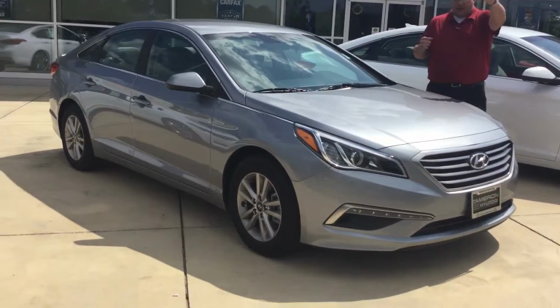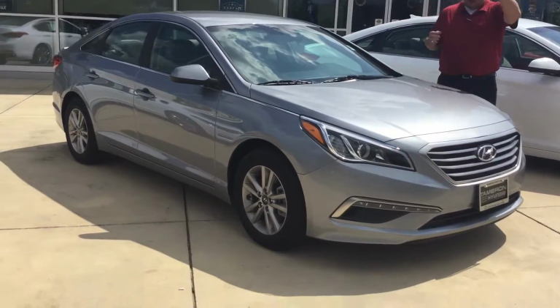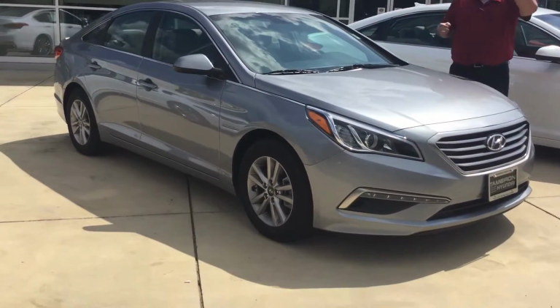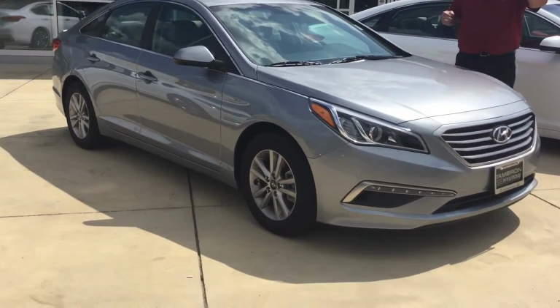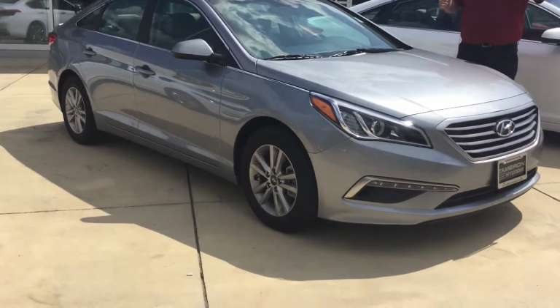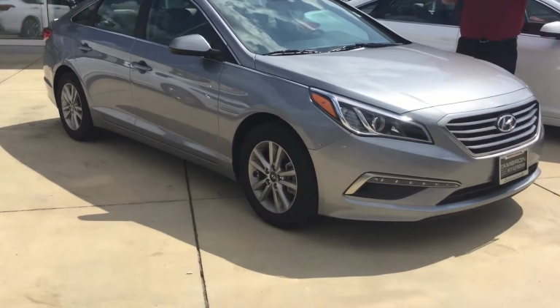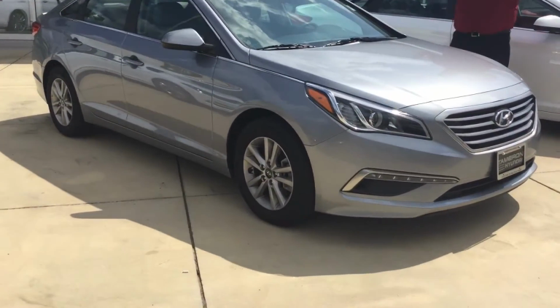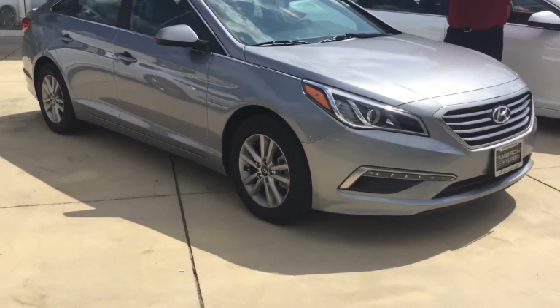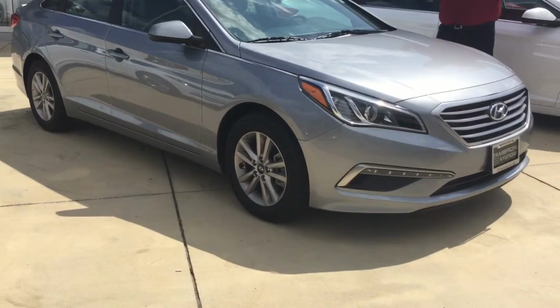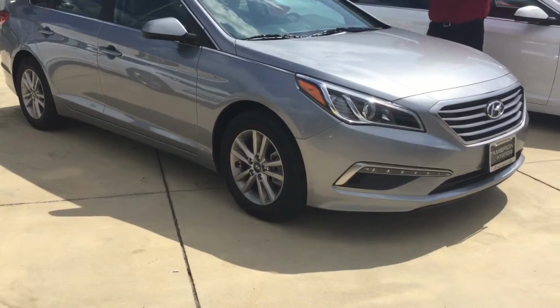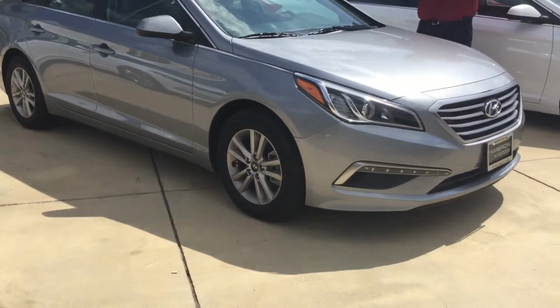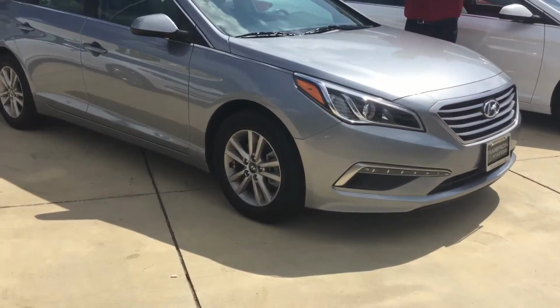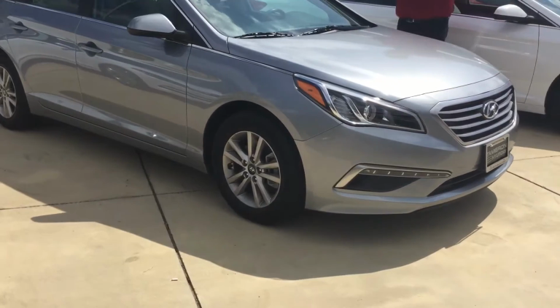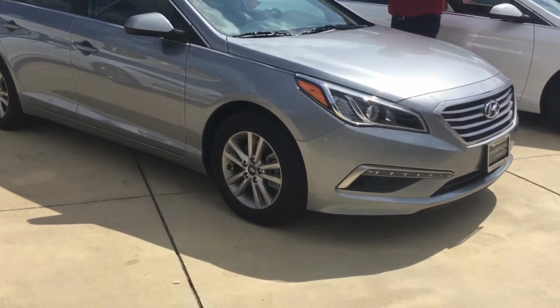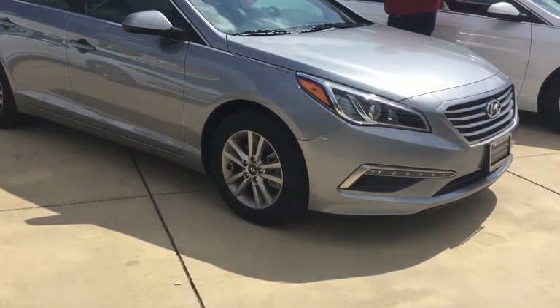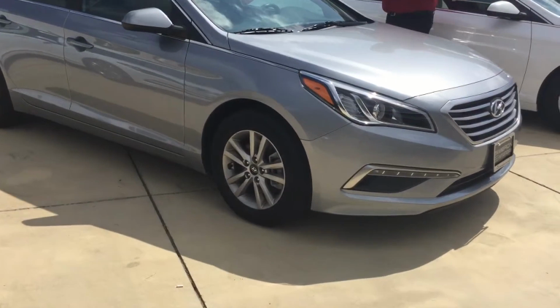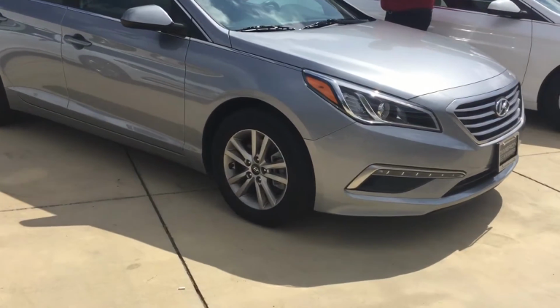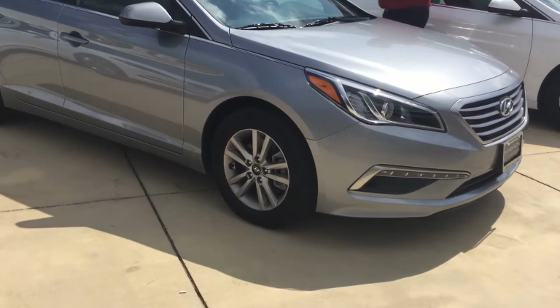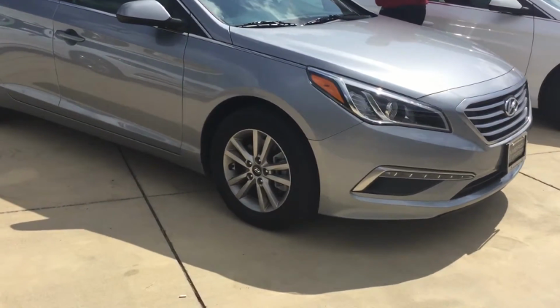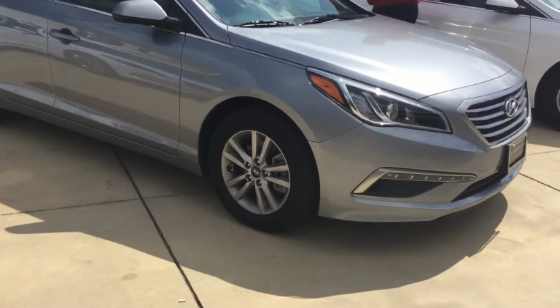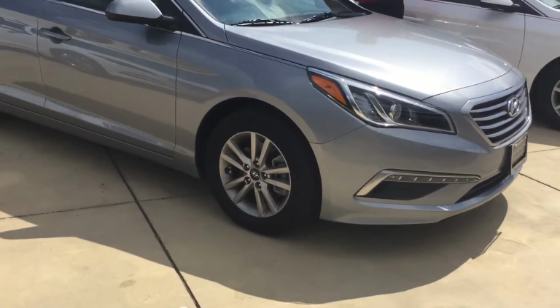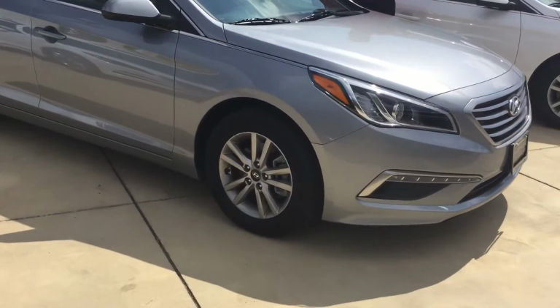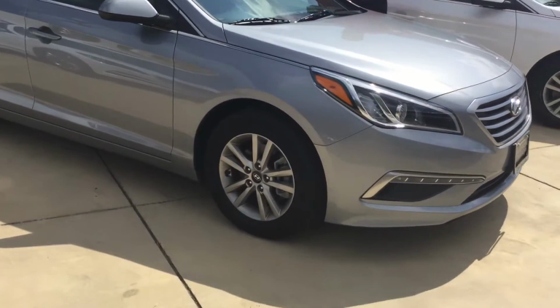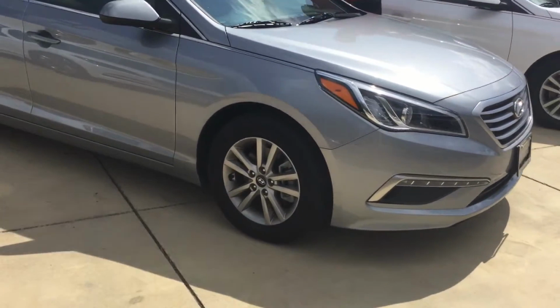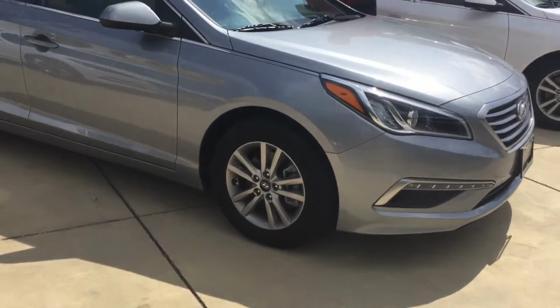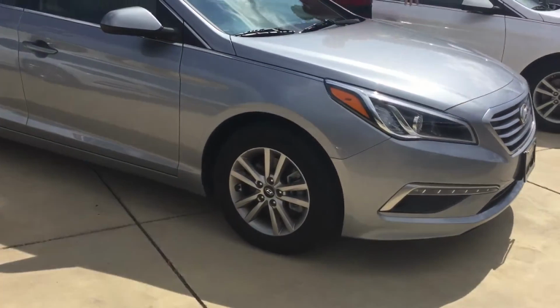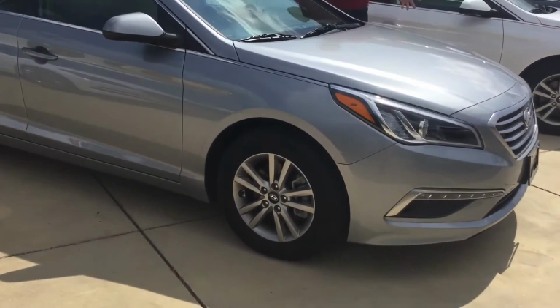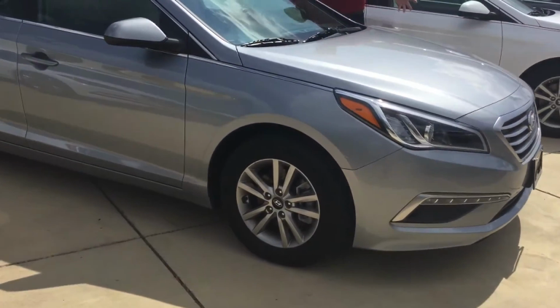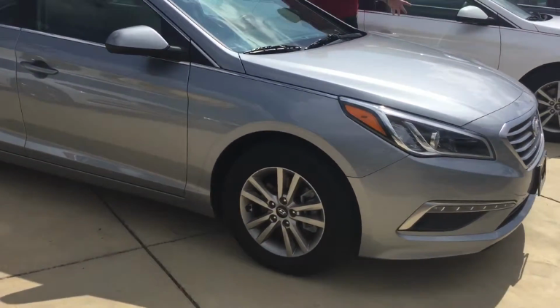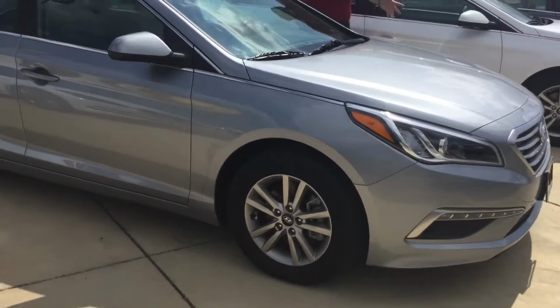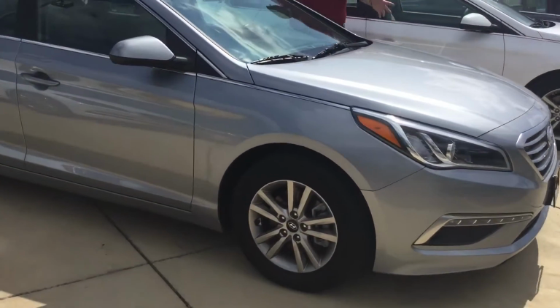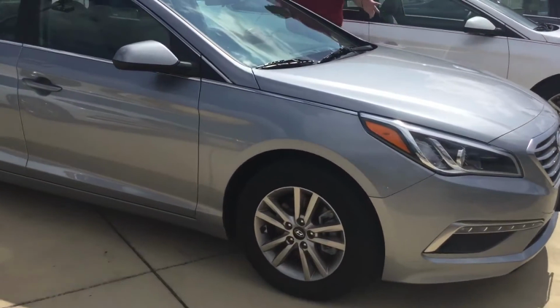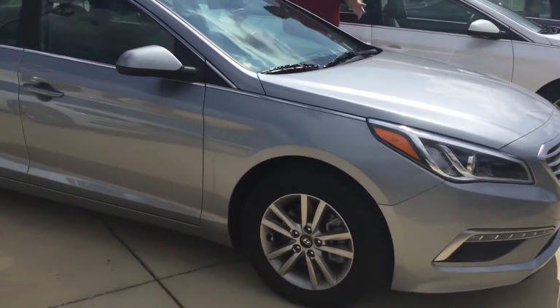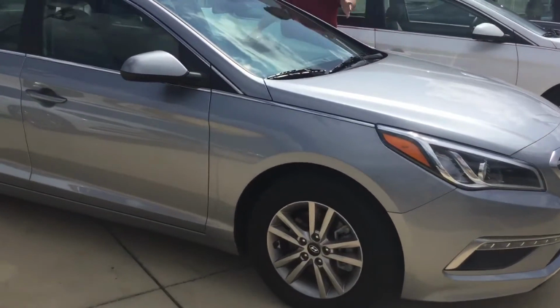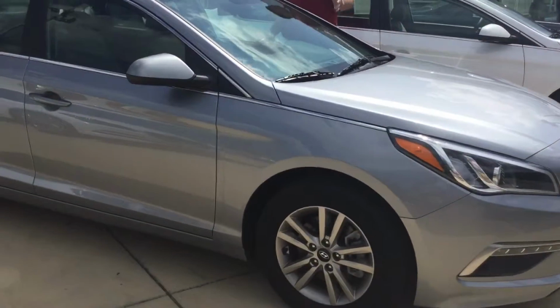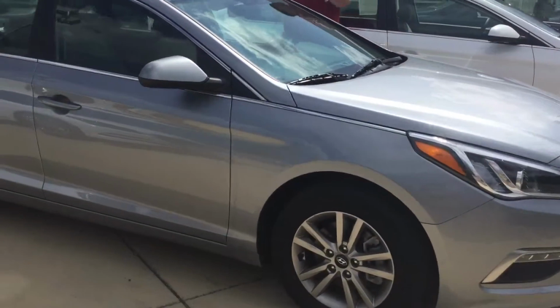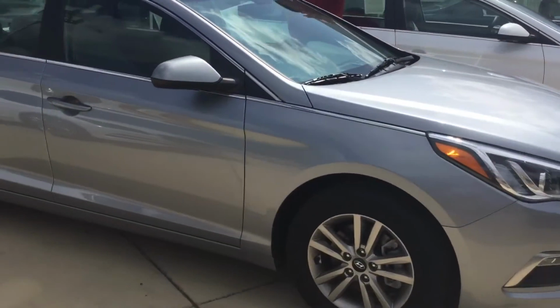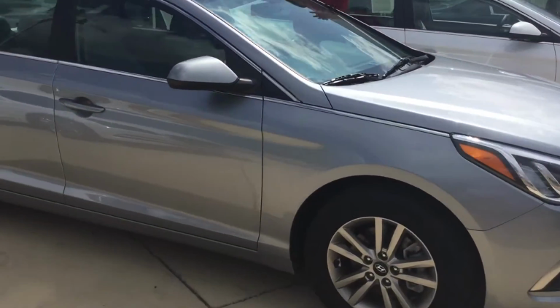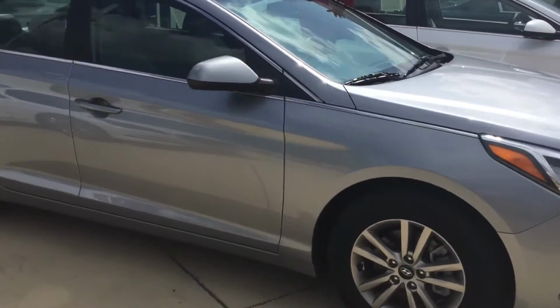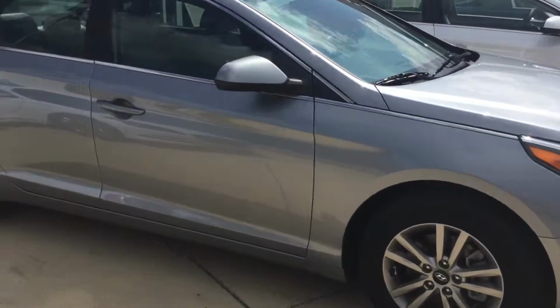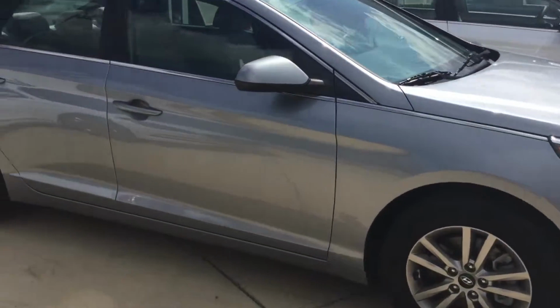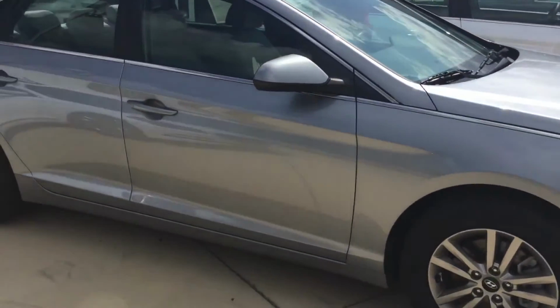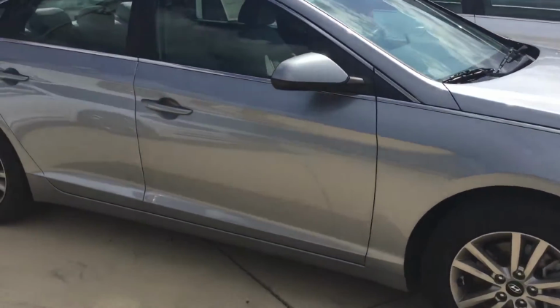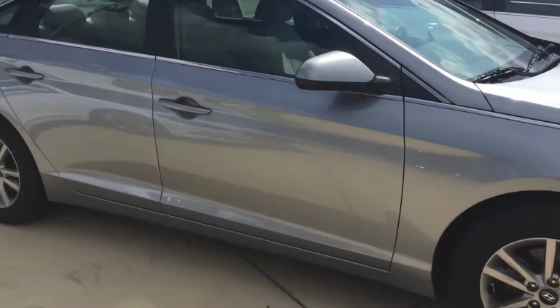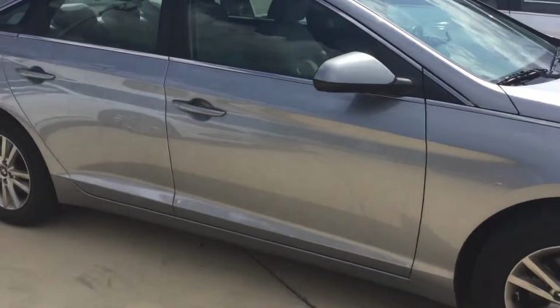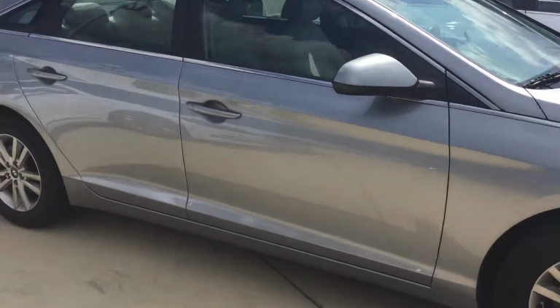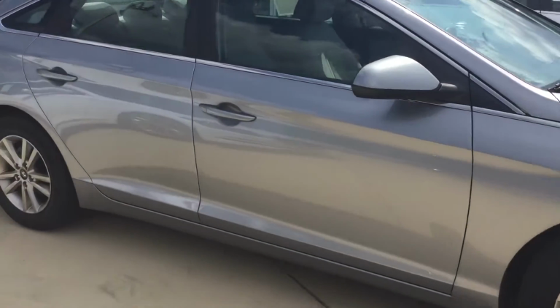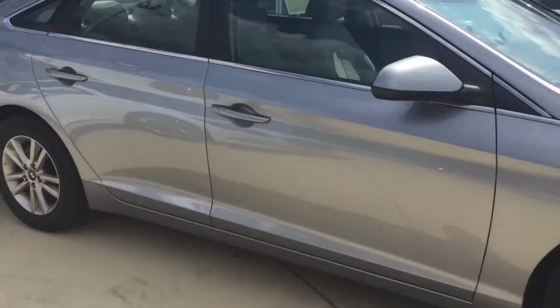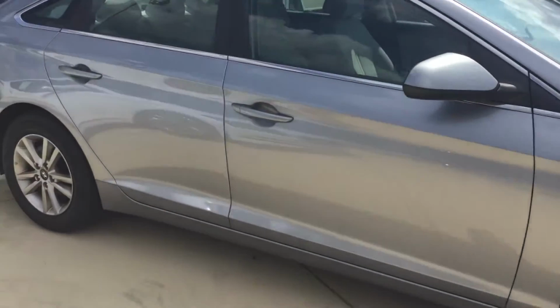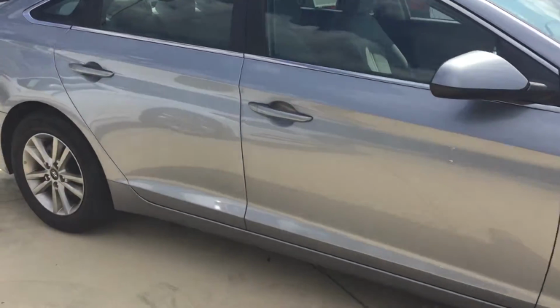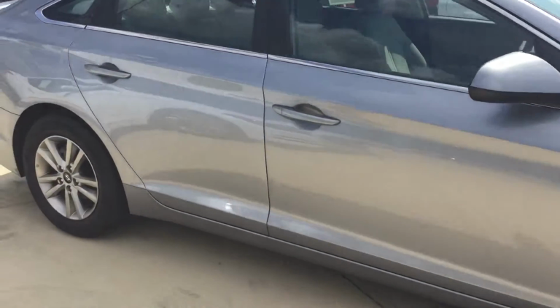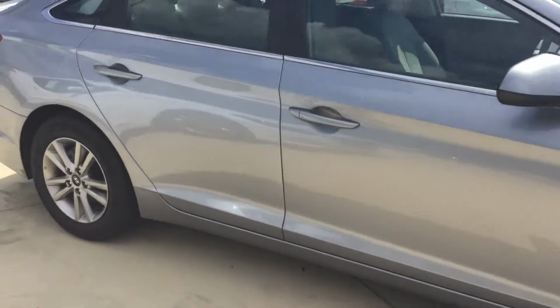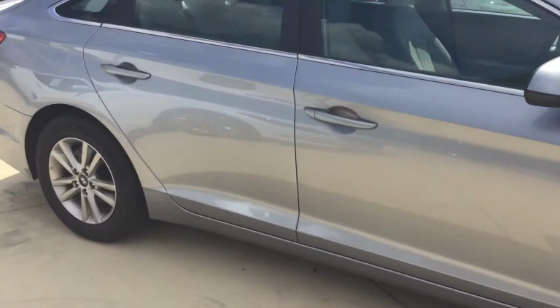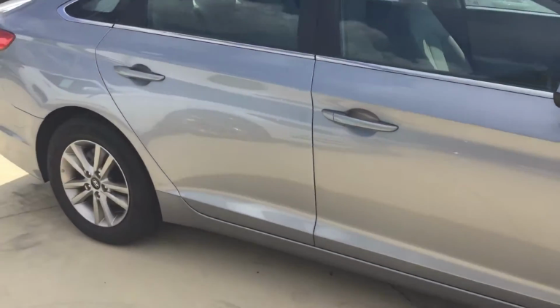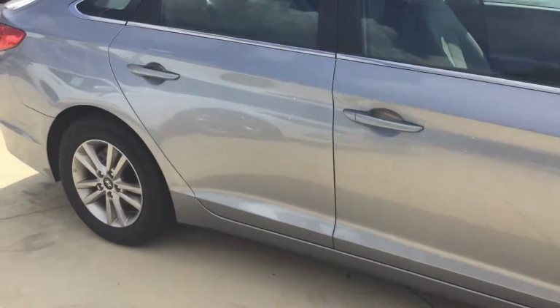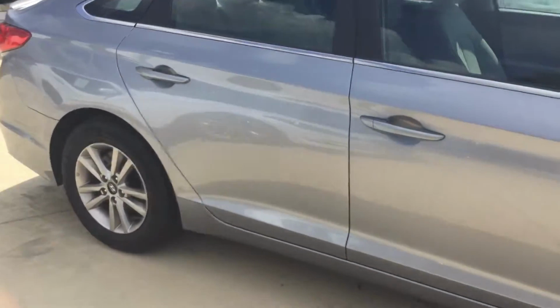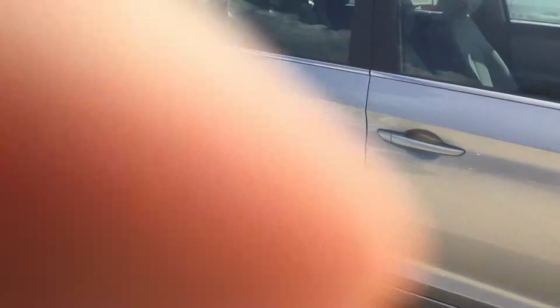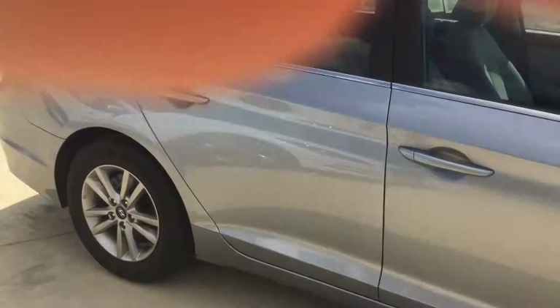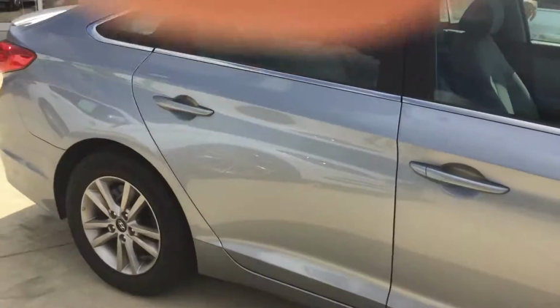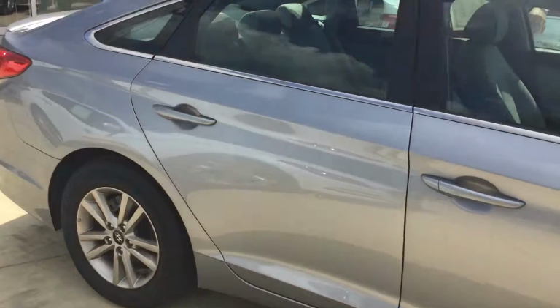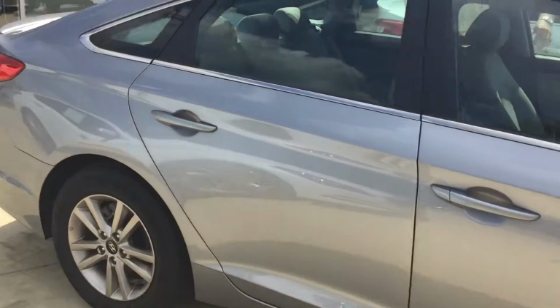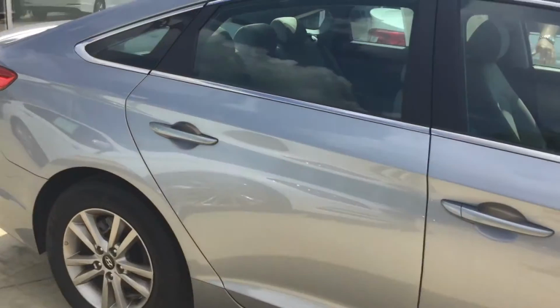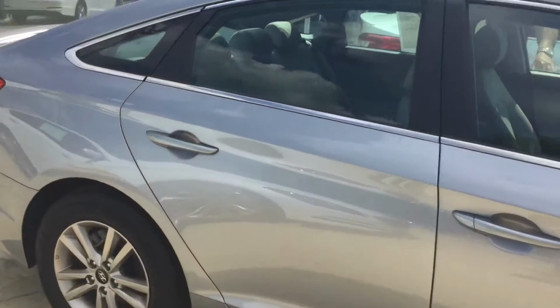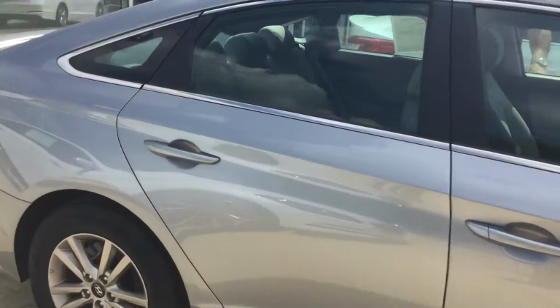Come on up. As you can see, first off, it's got the gorgeous grayish-blue exterior. Great lines on it — completely redesigned in 2015.